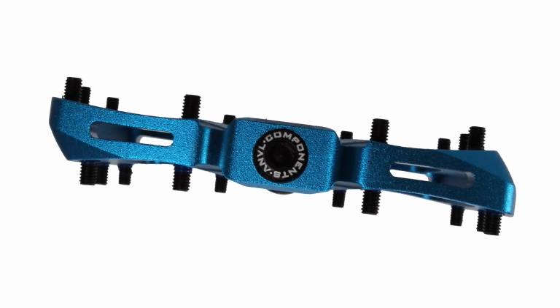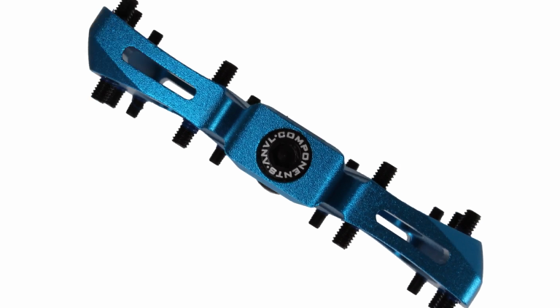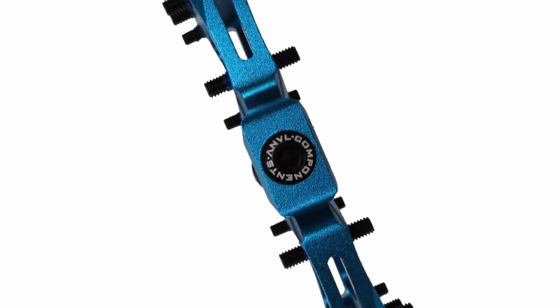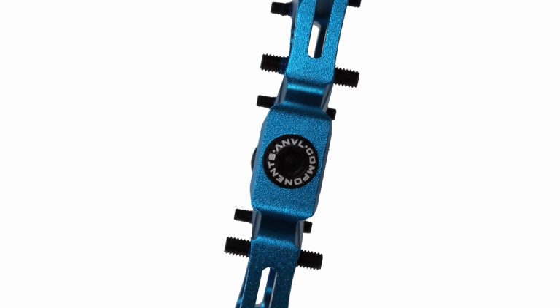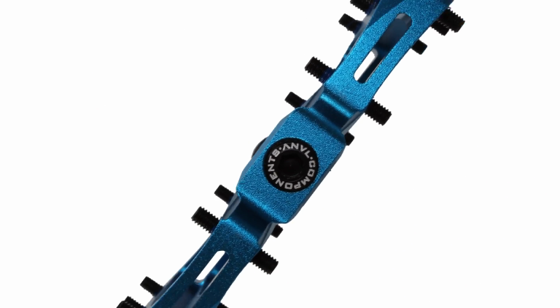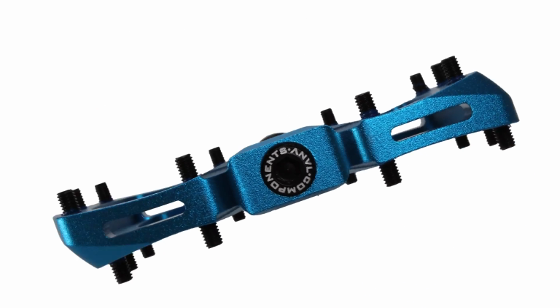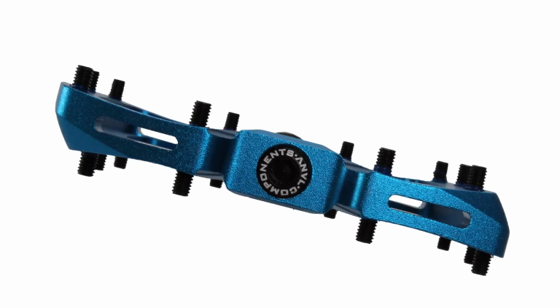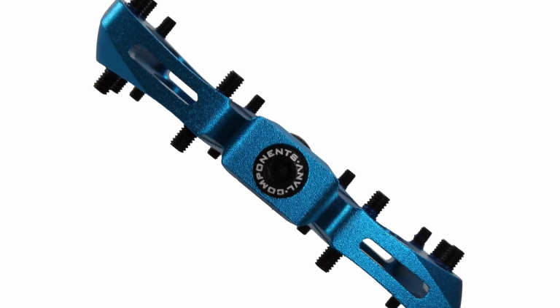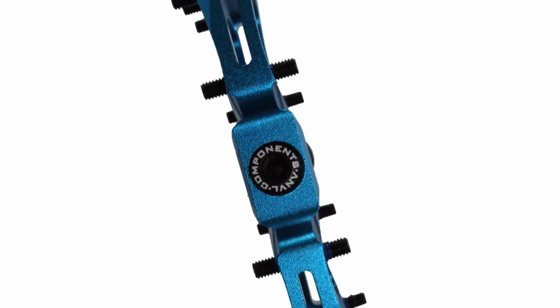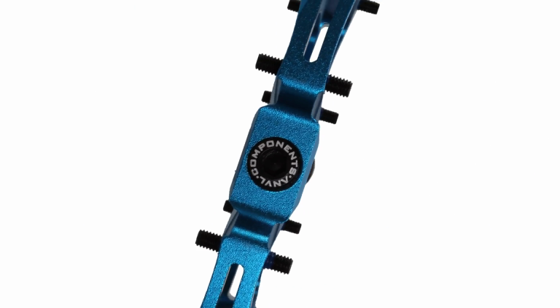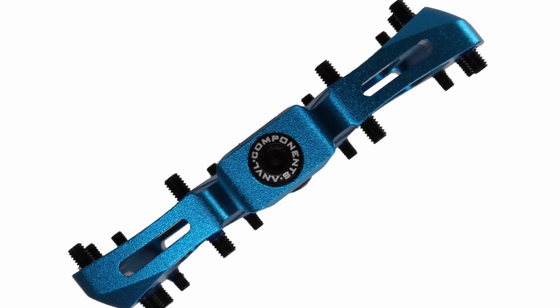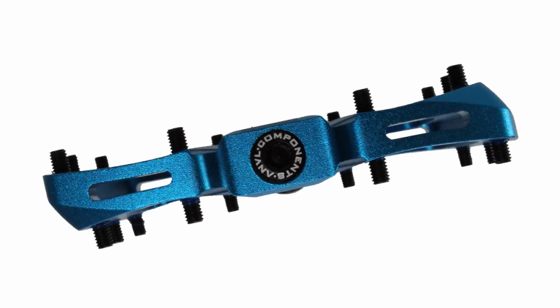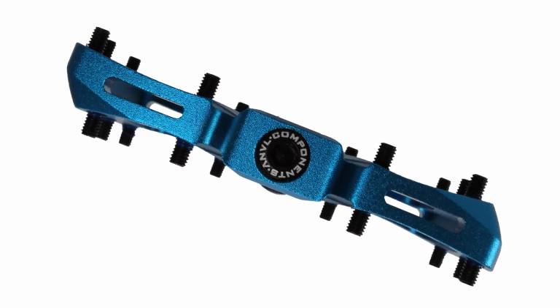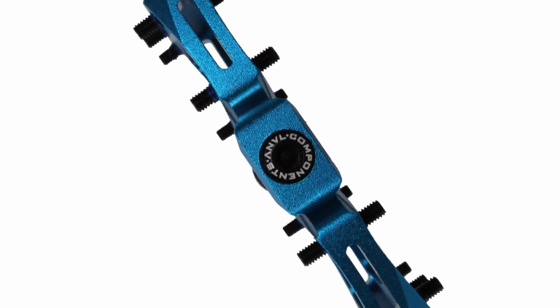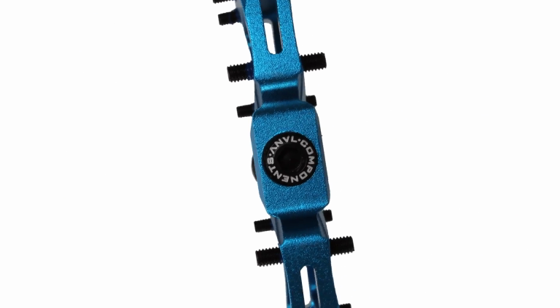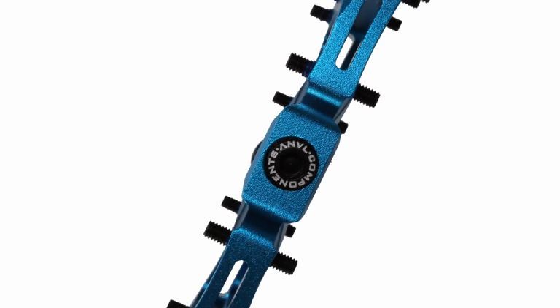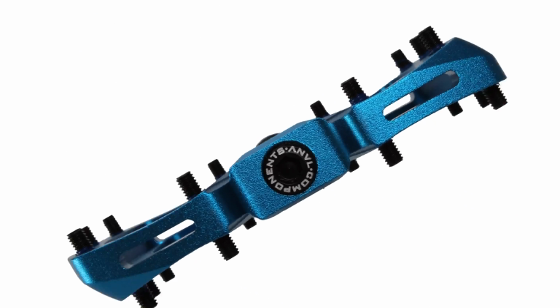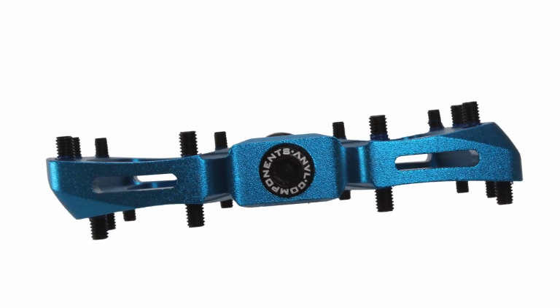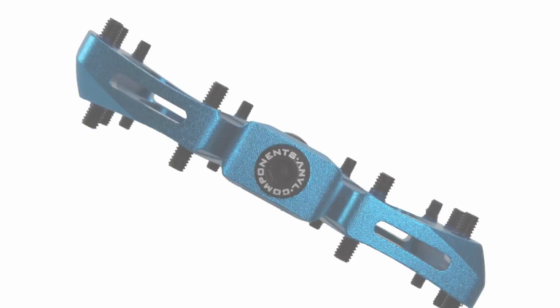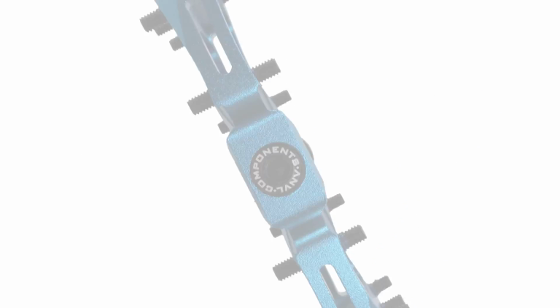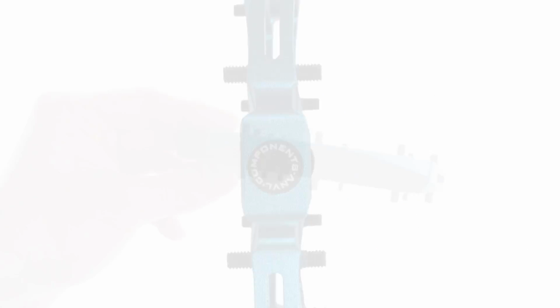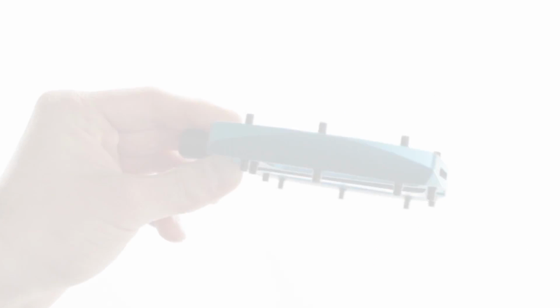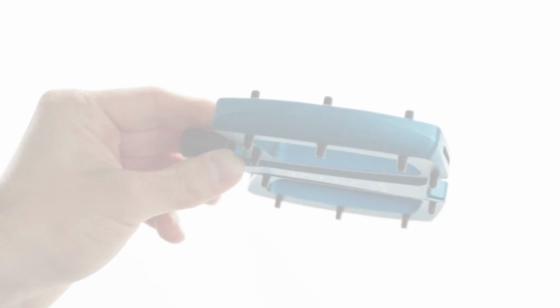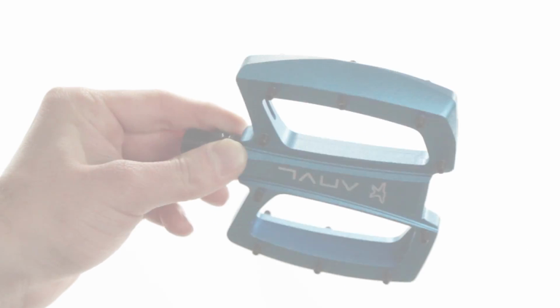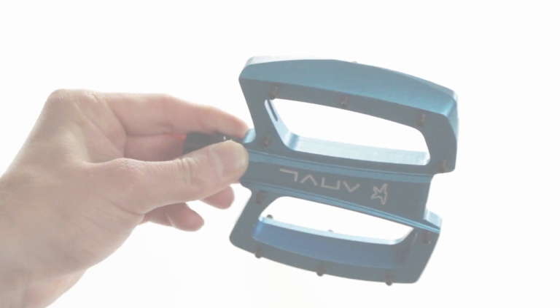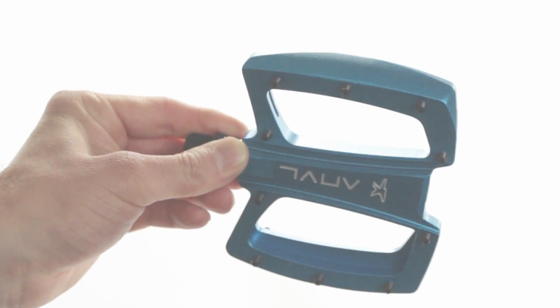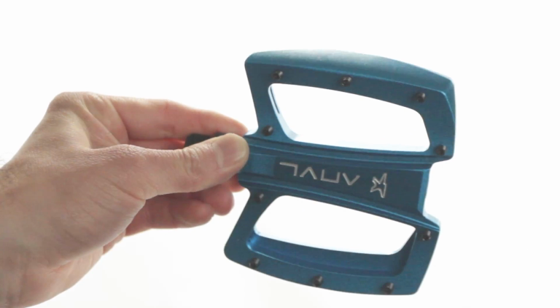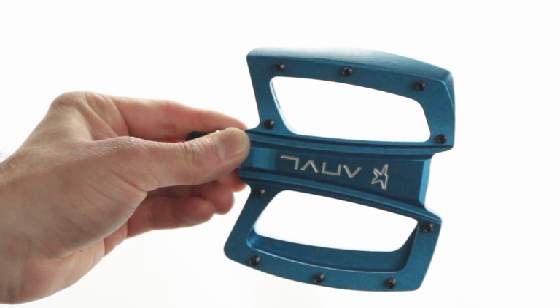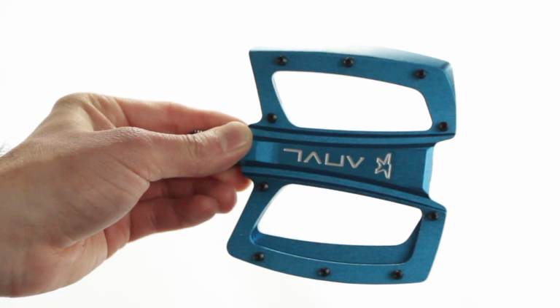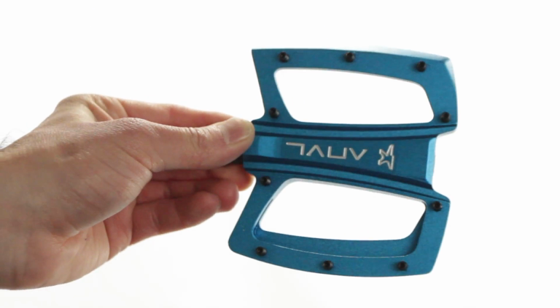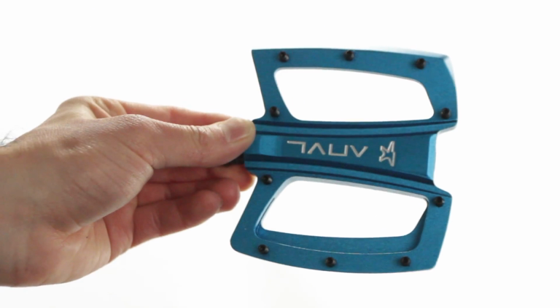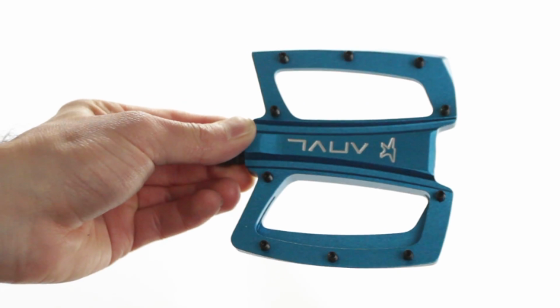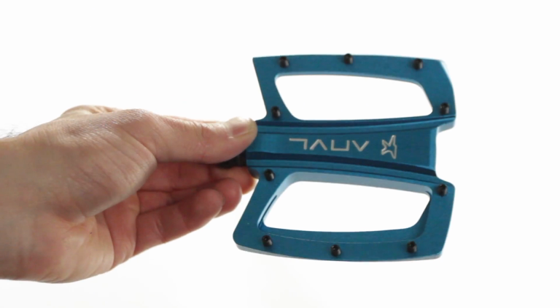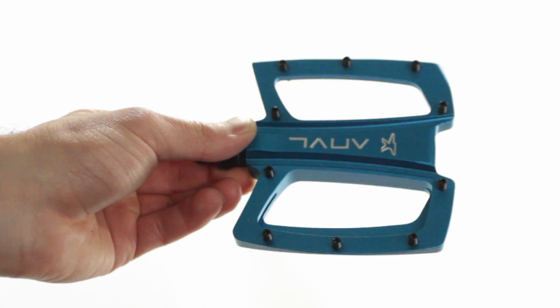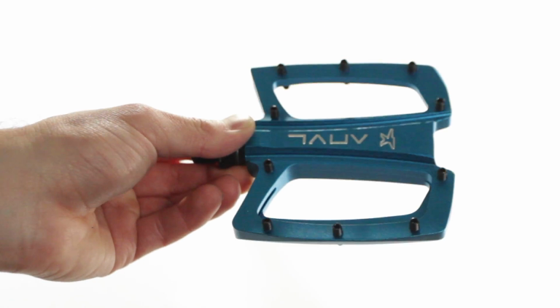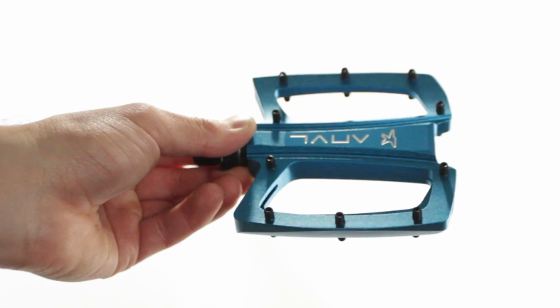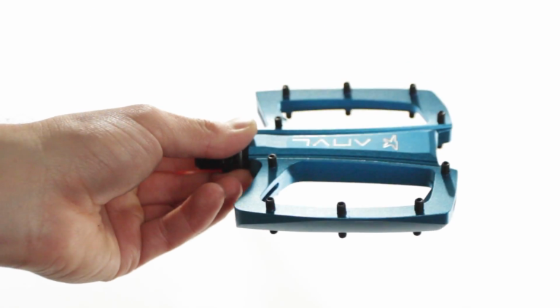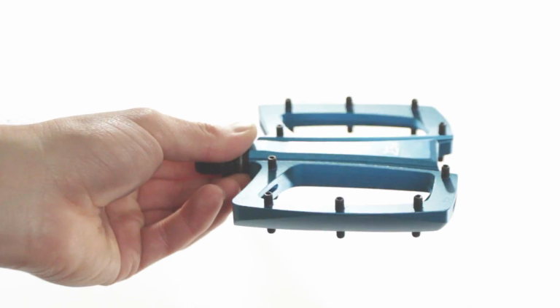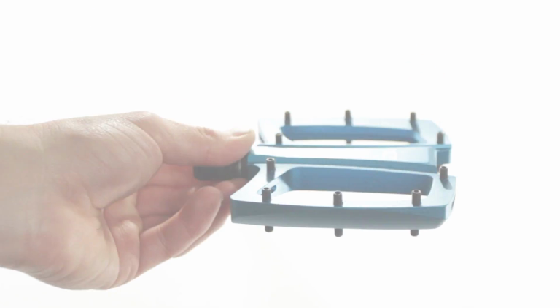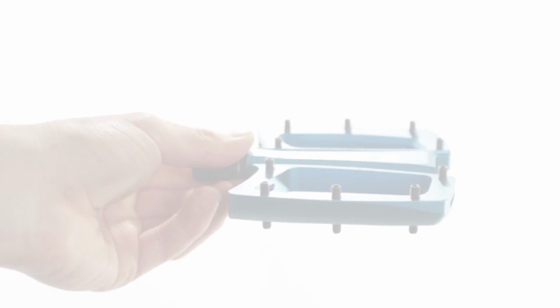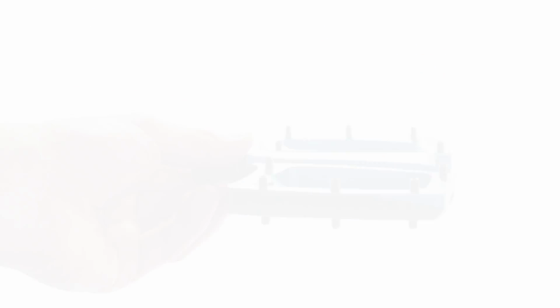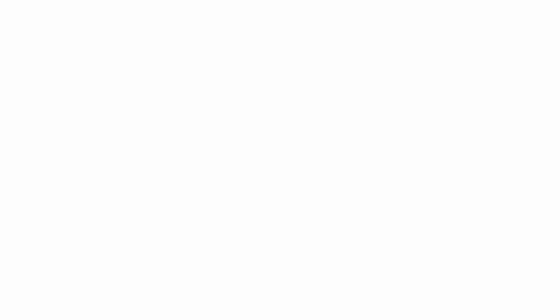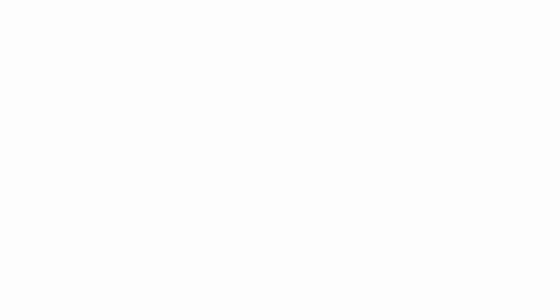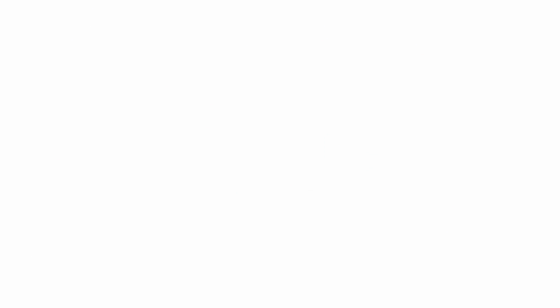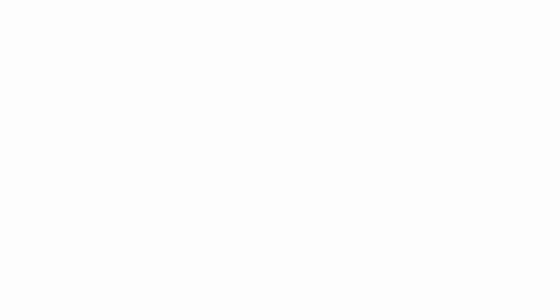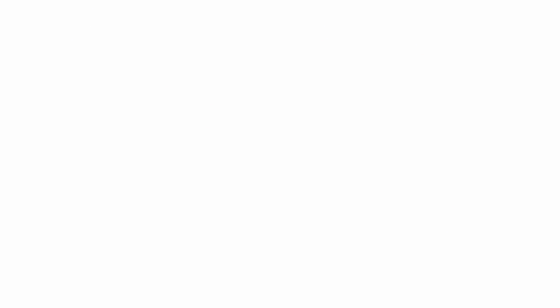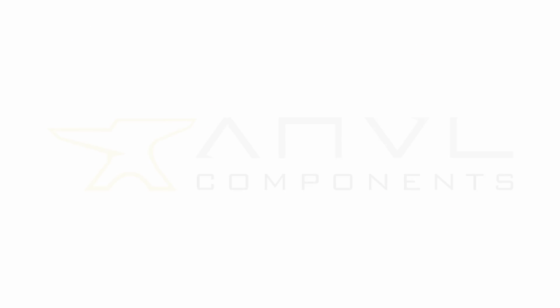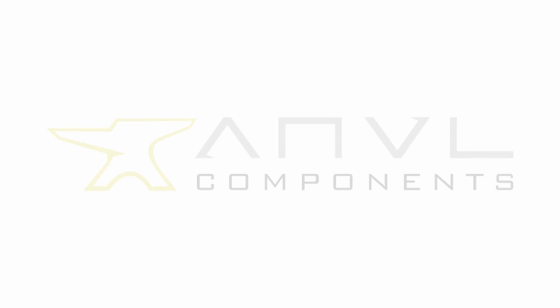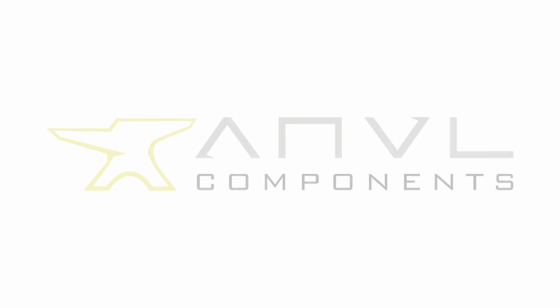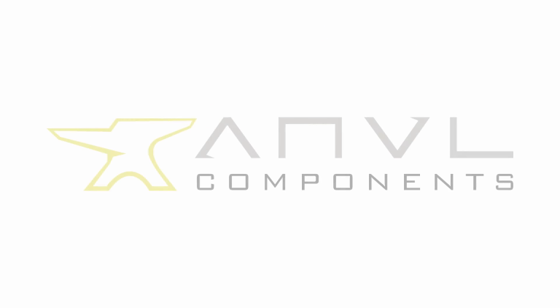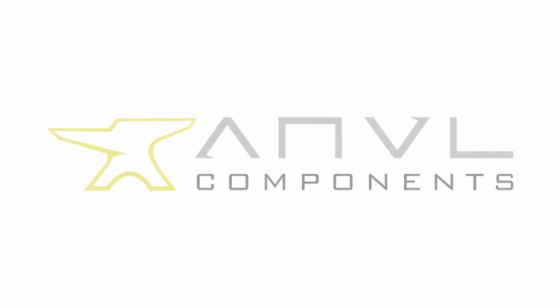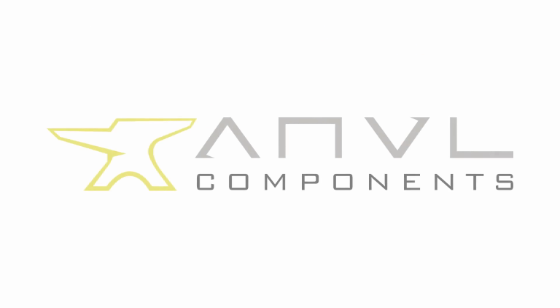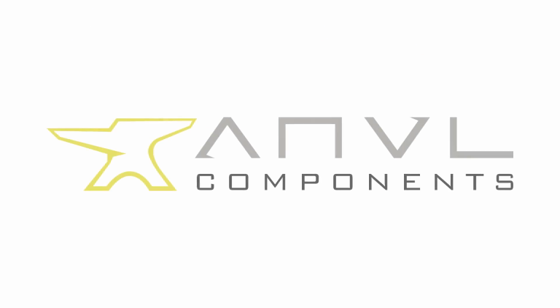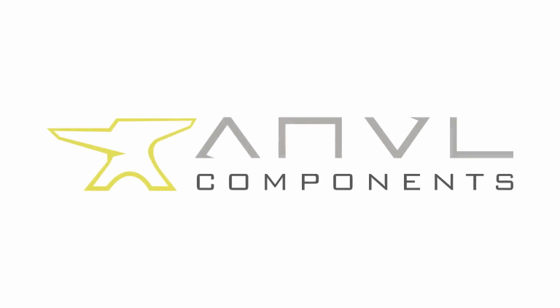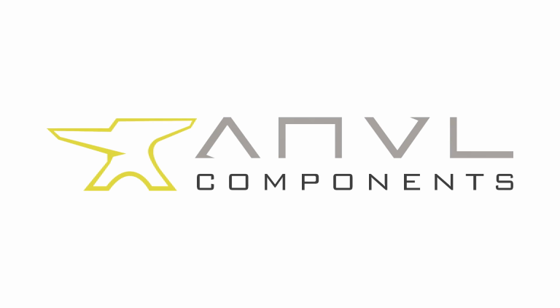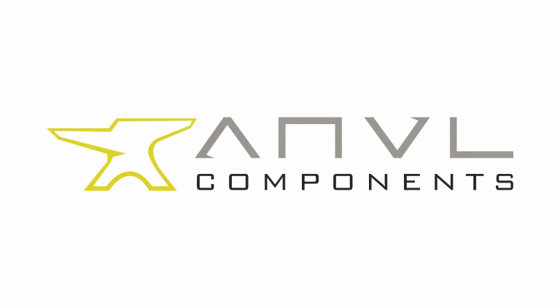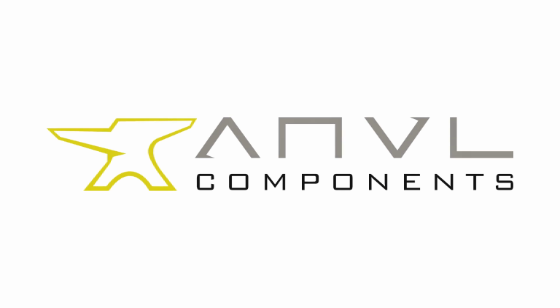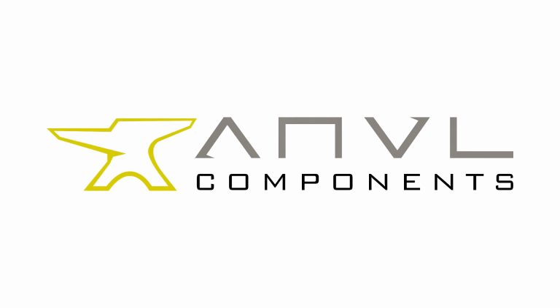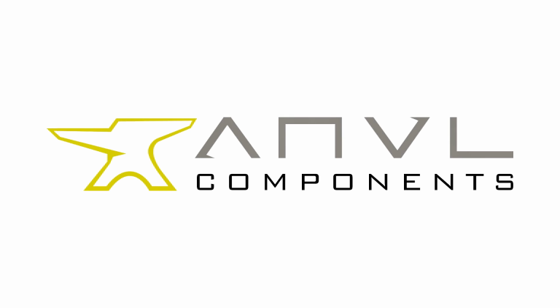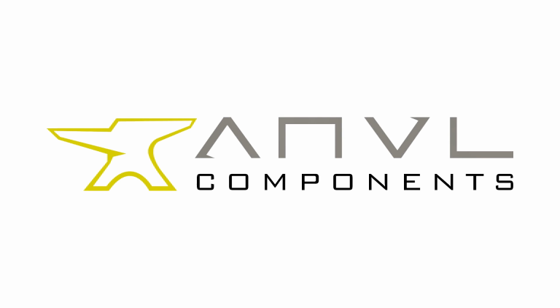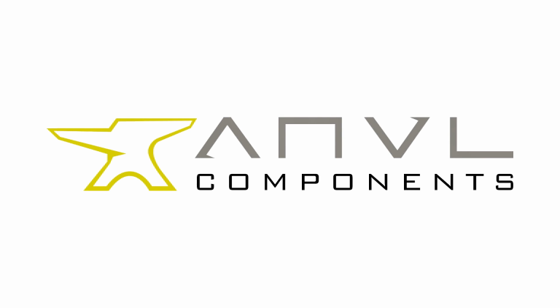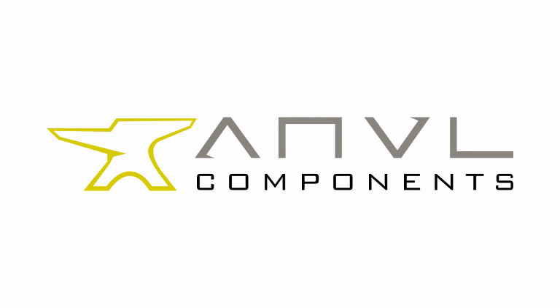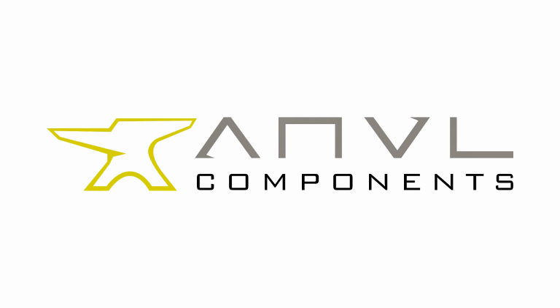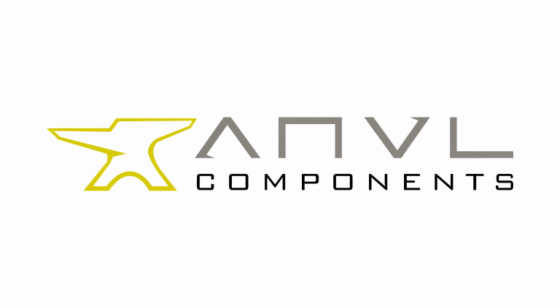The Anvil Tilt V2 Pedal is just one of several products from the up and coming brand from the Great Northwest. See bti-usa.com for more.